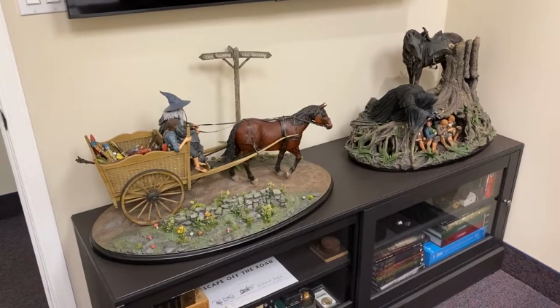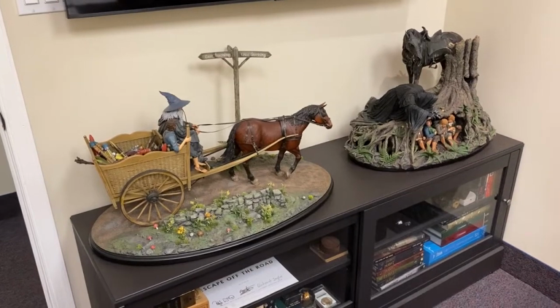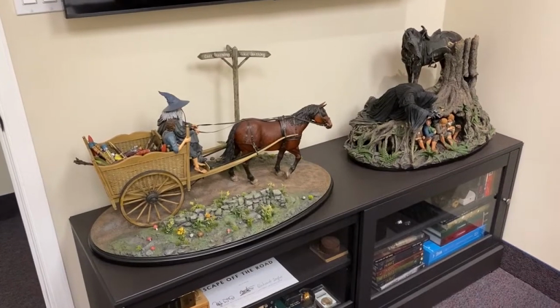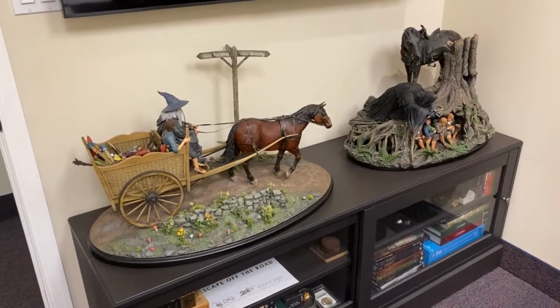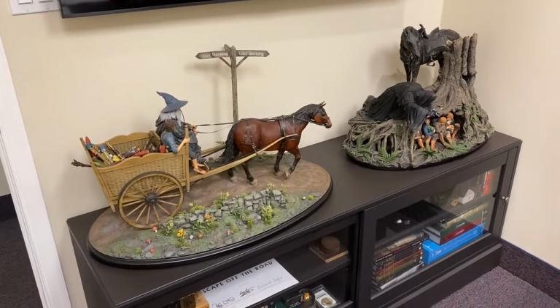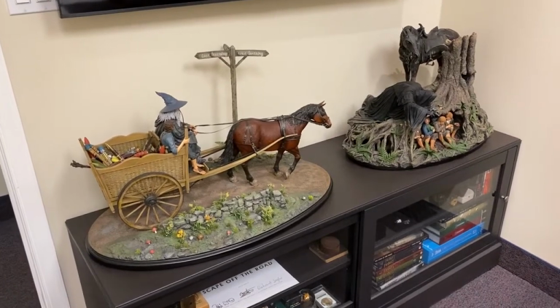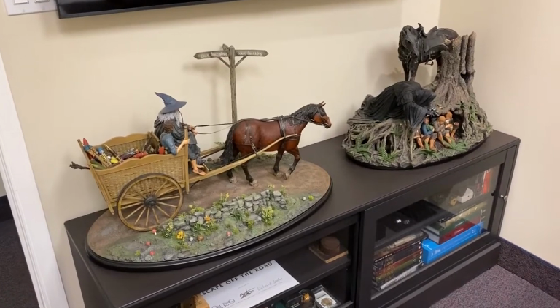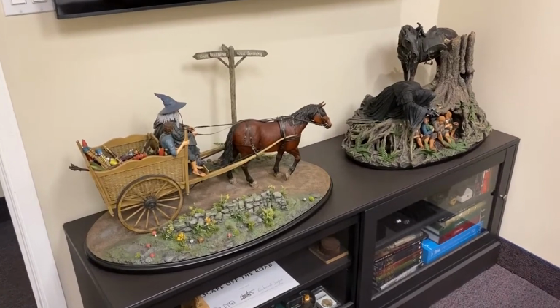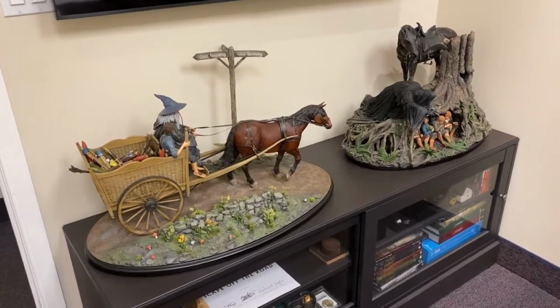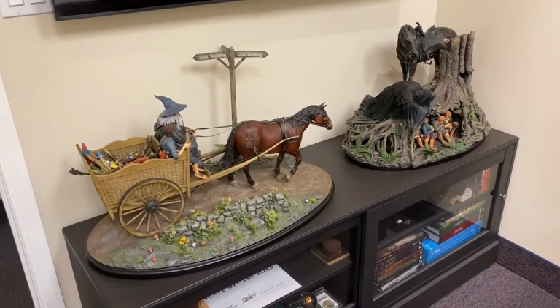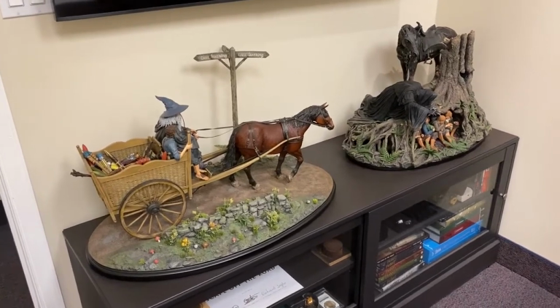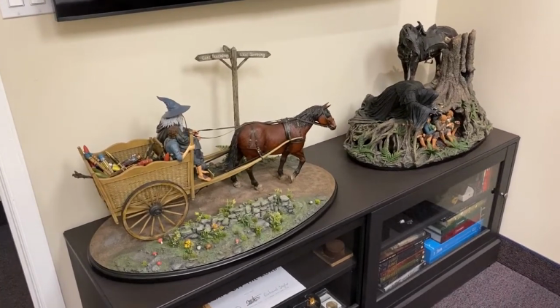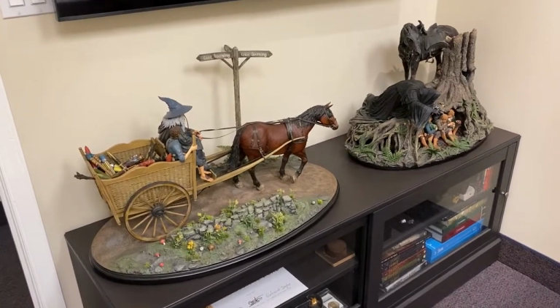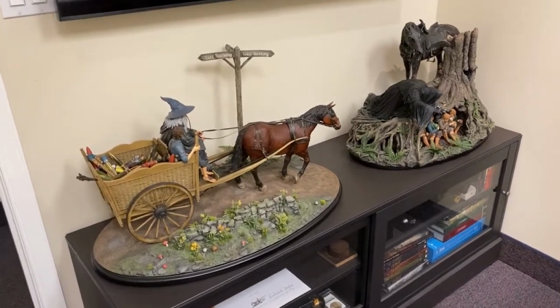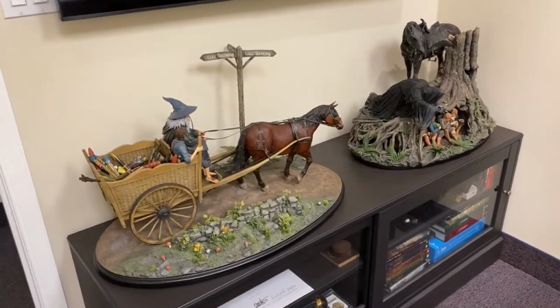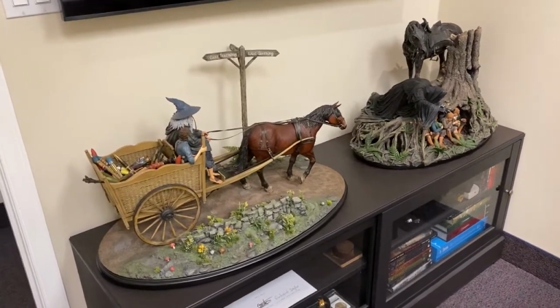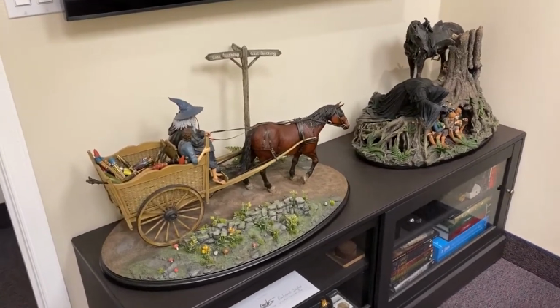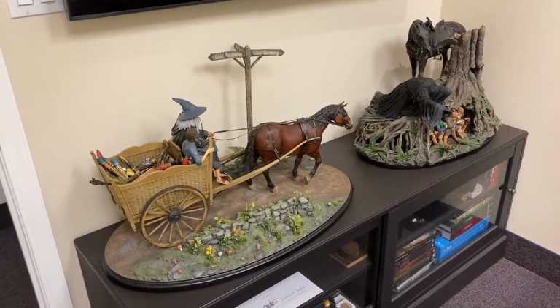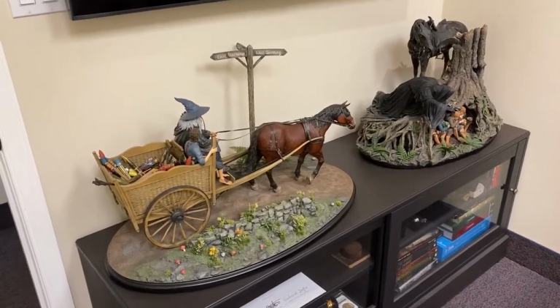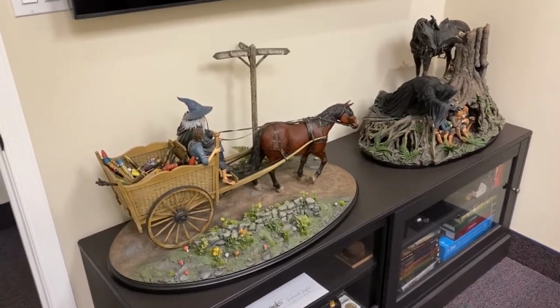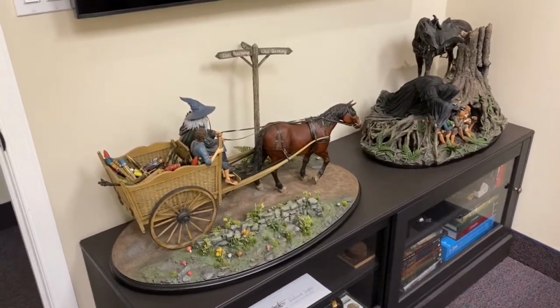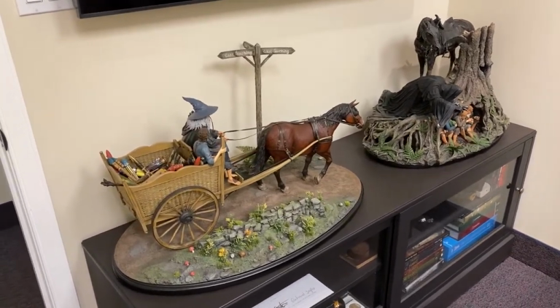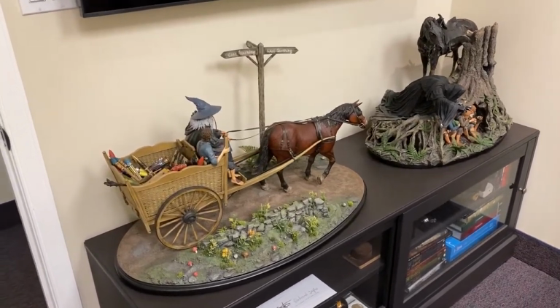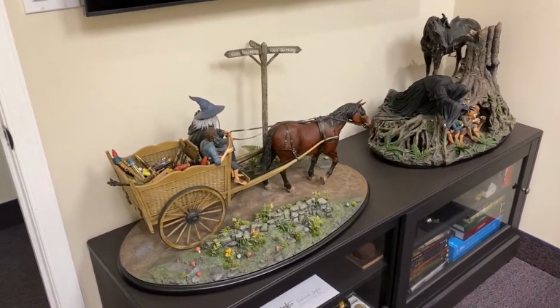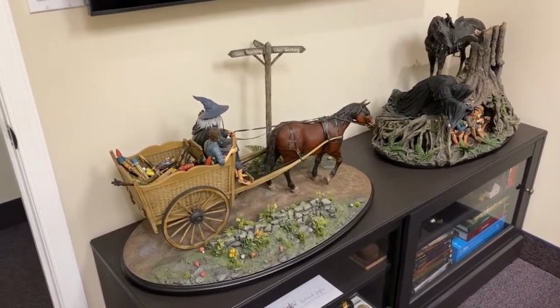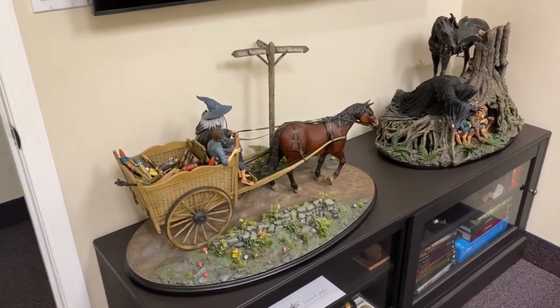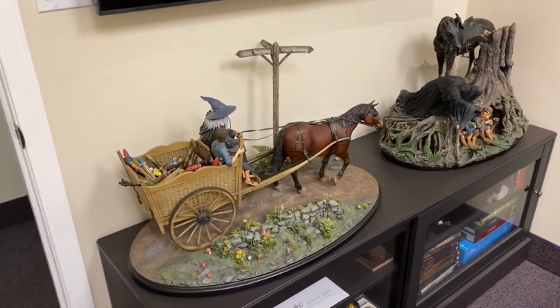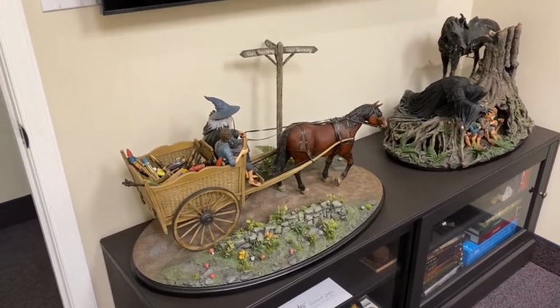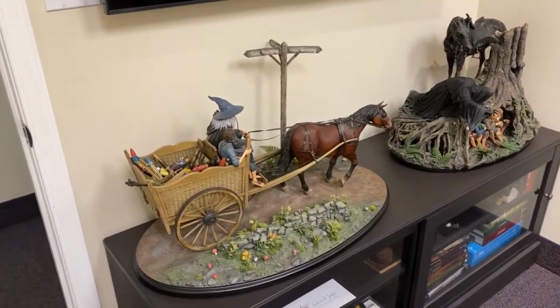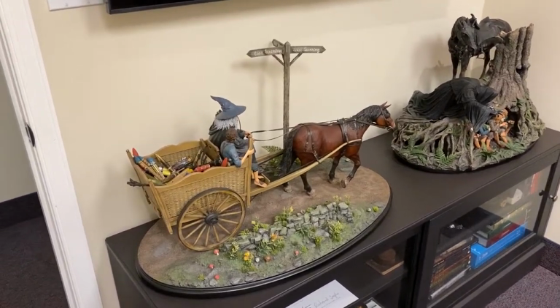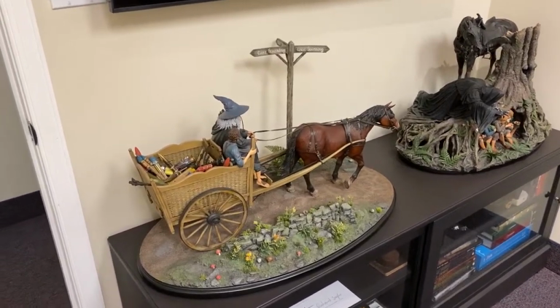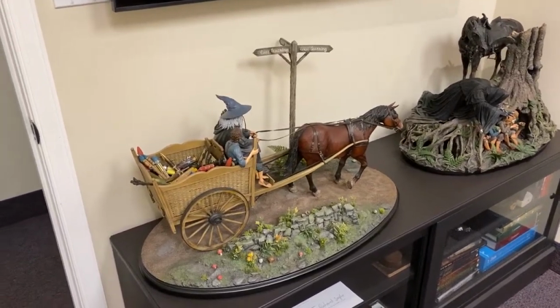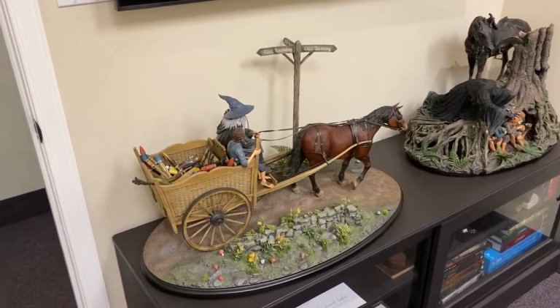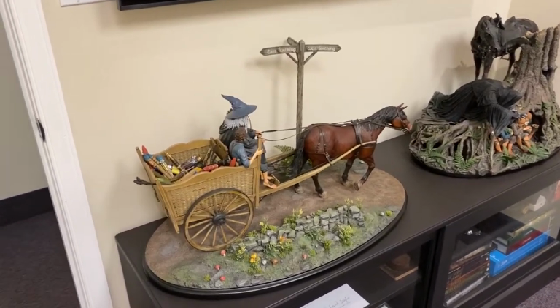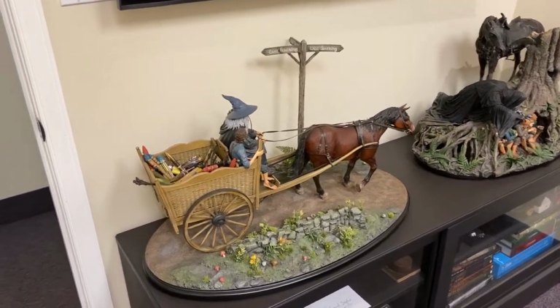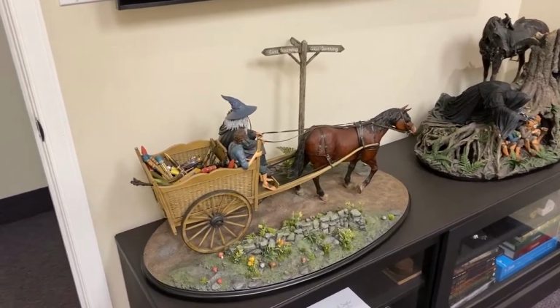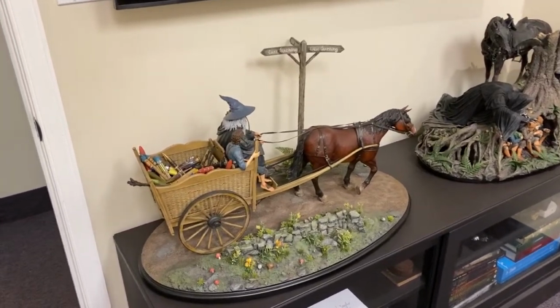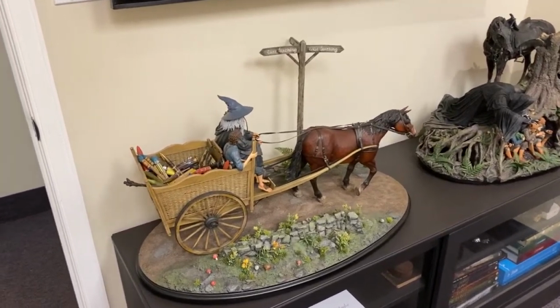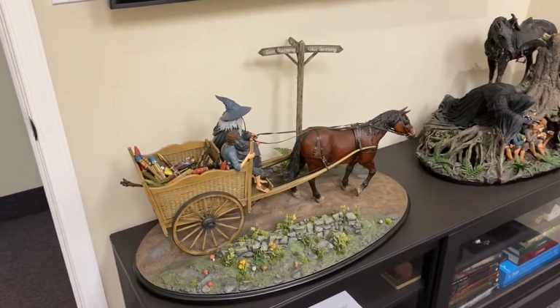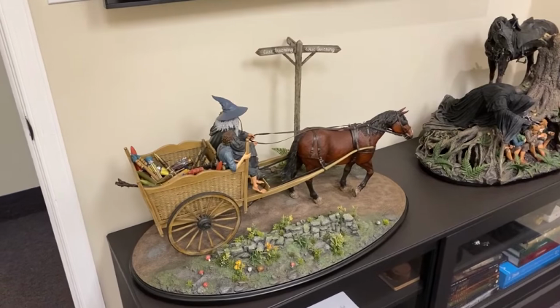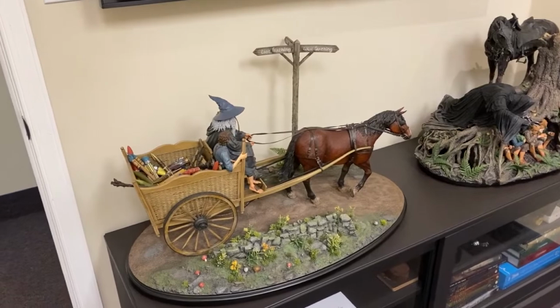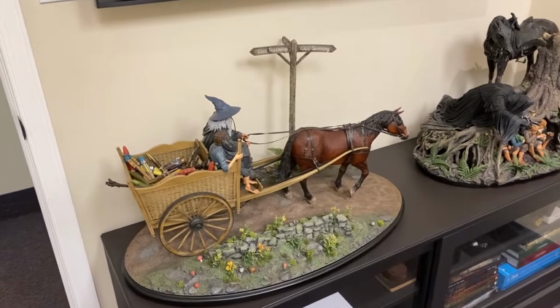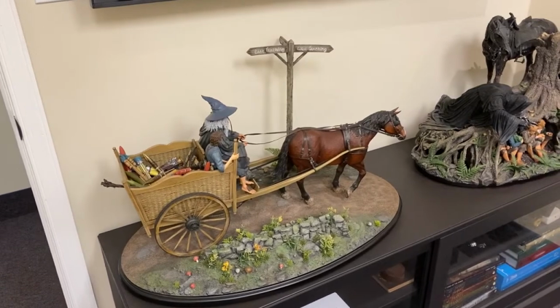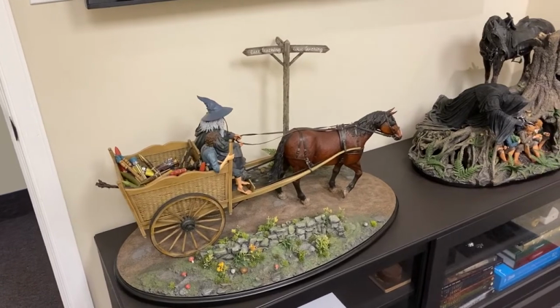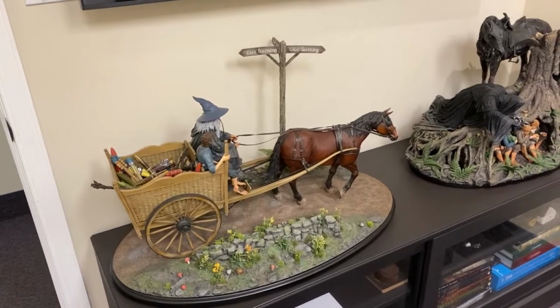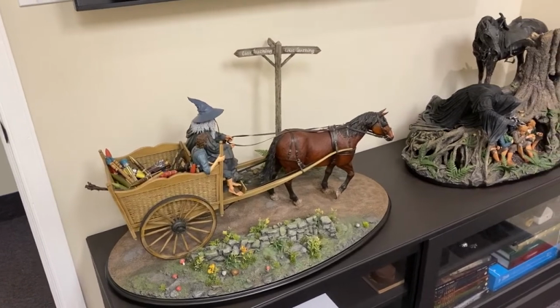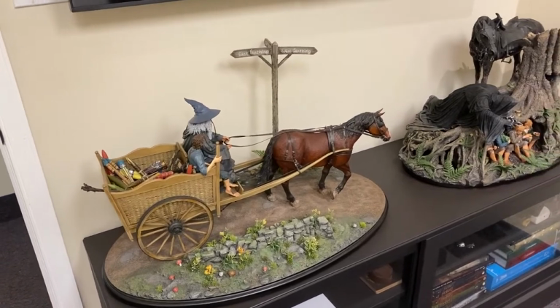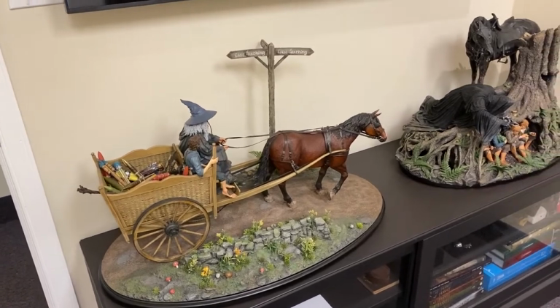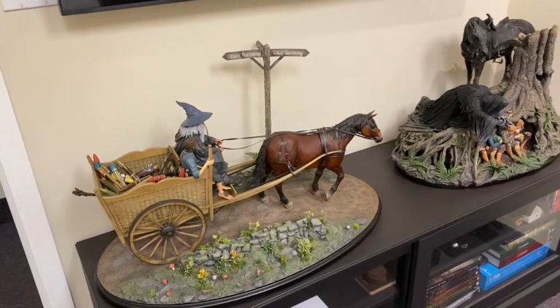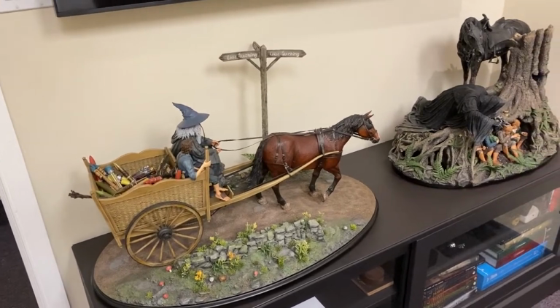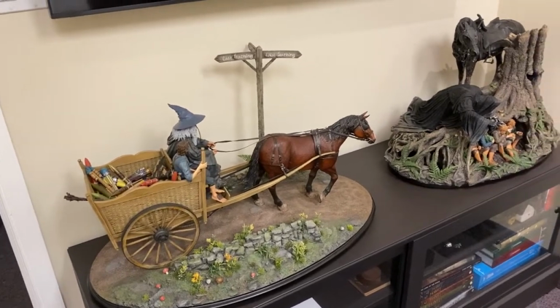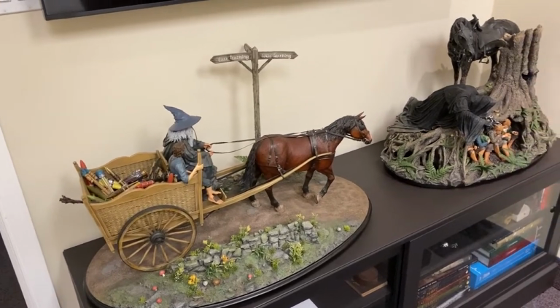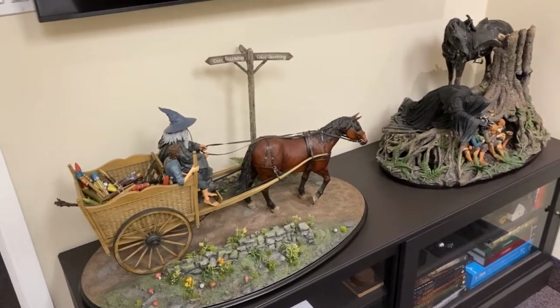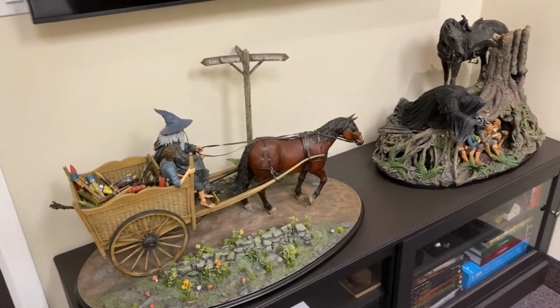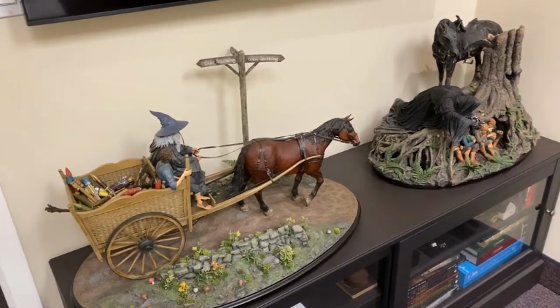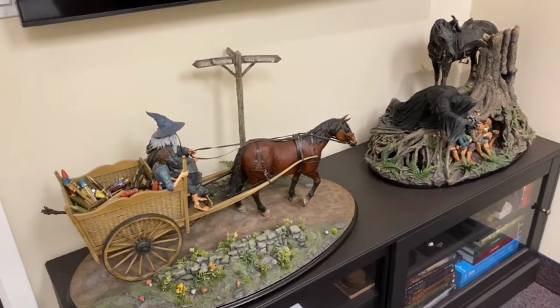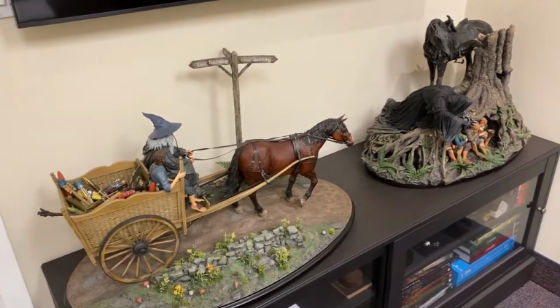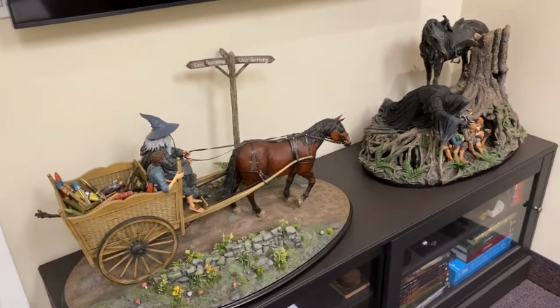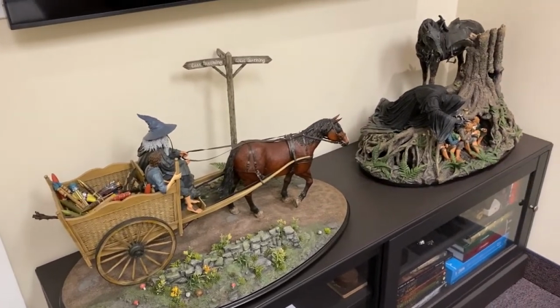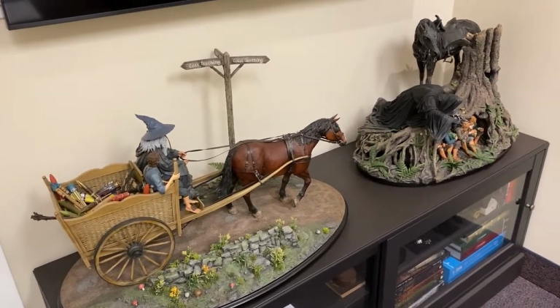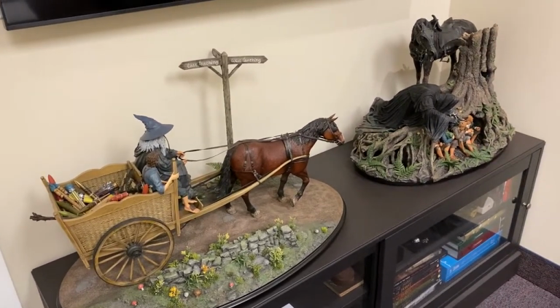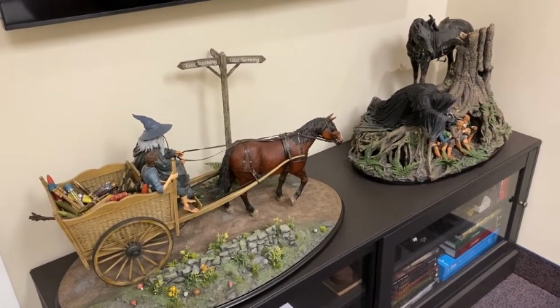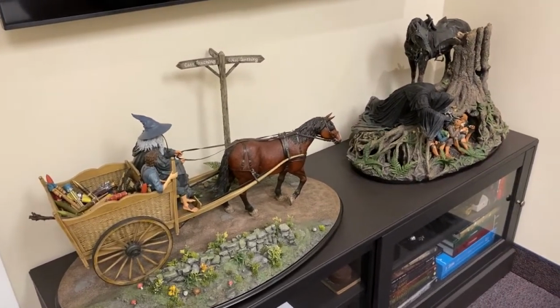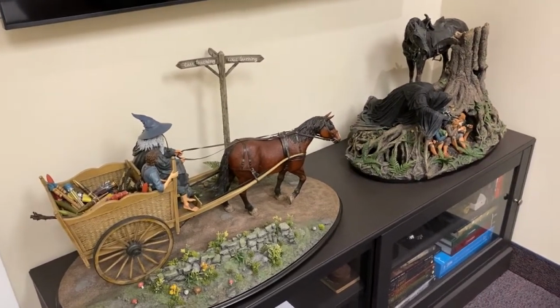In this video I'll be taking a closer look at Gandalf on Cart and Escape Off the Road by Weta Workshop.